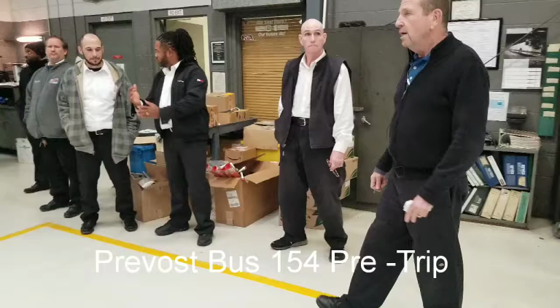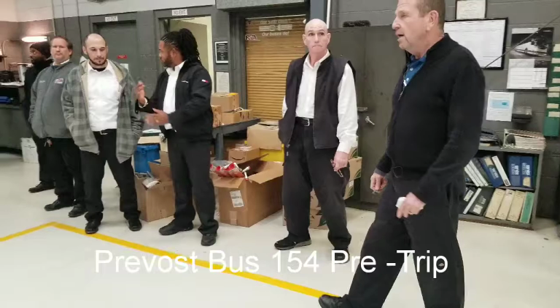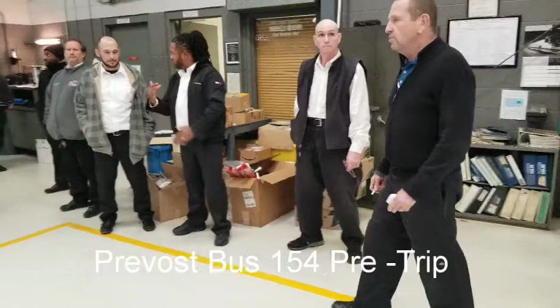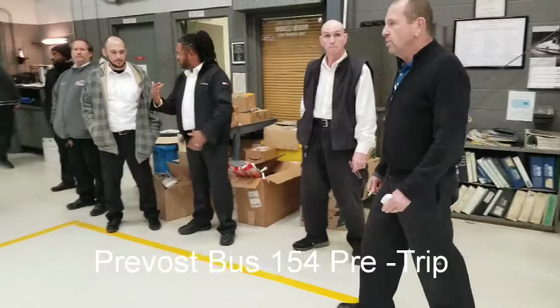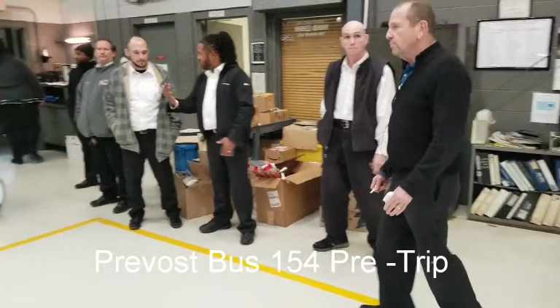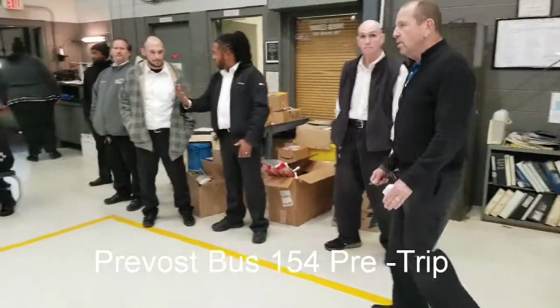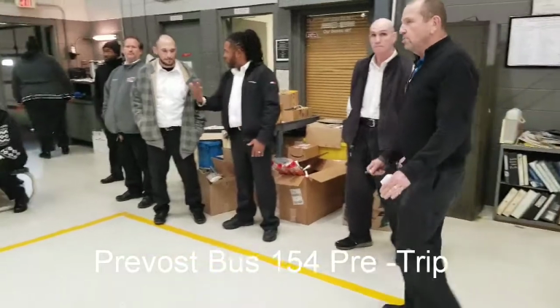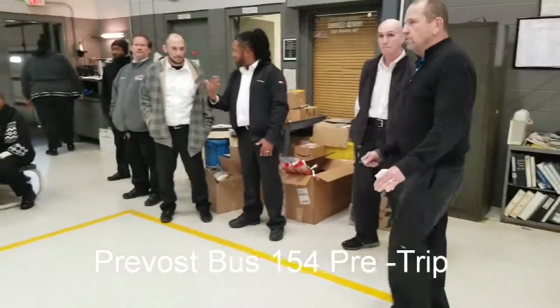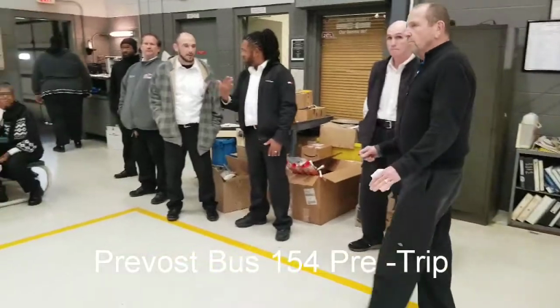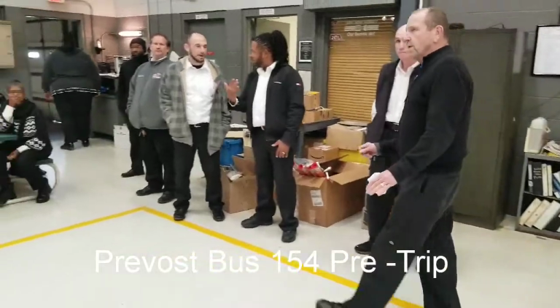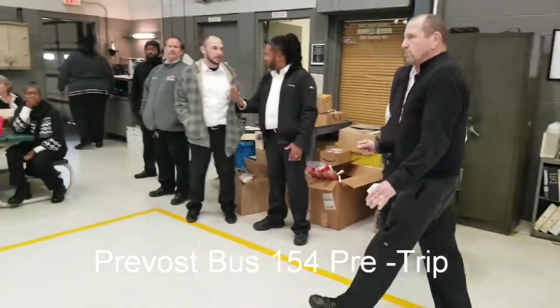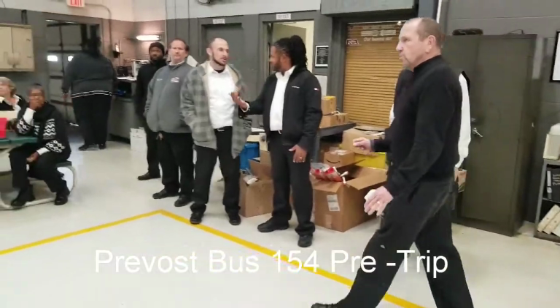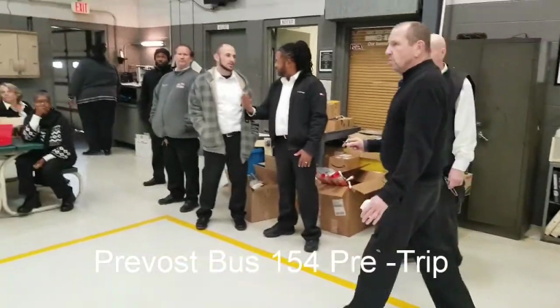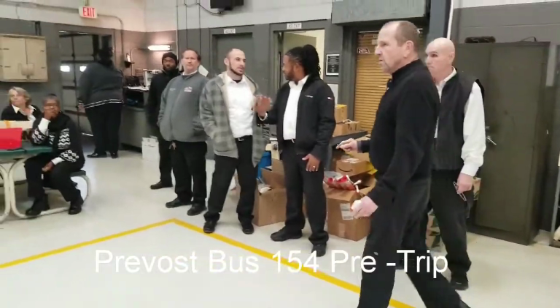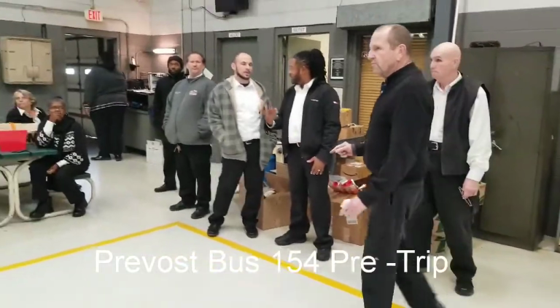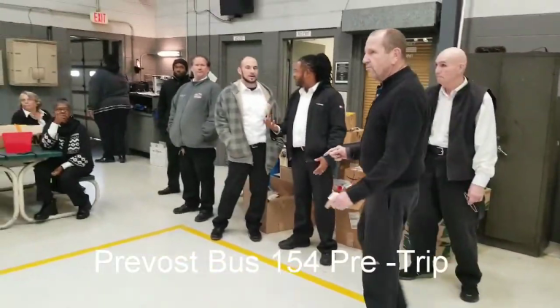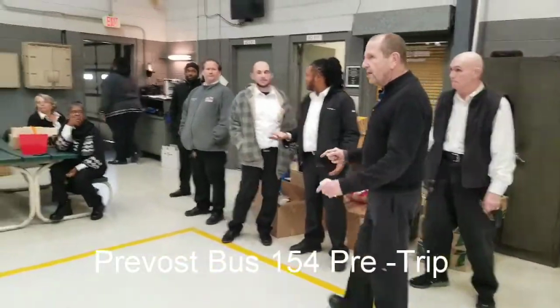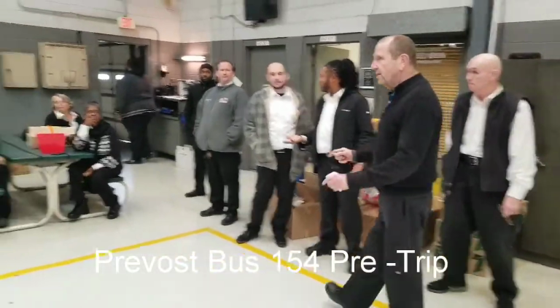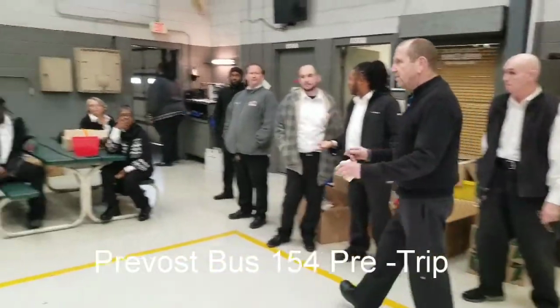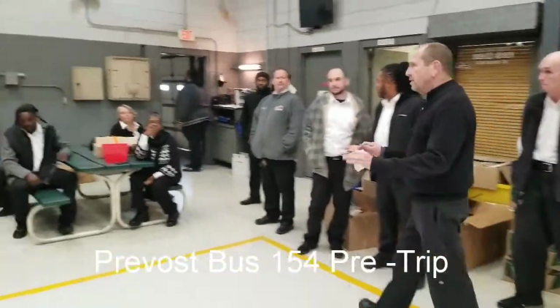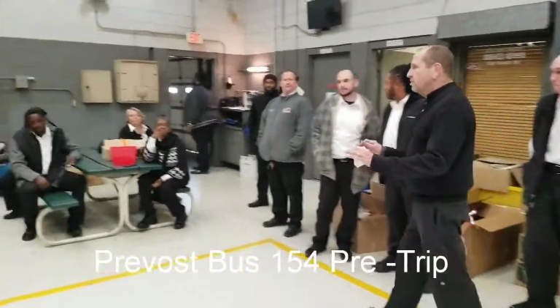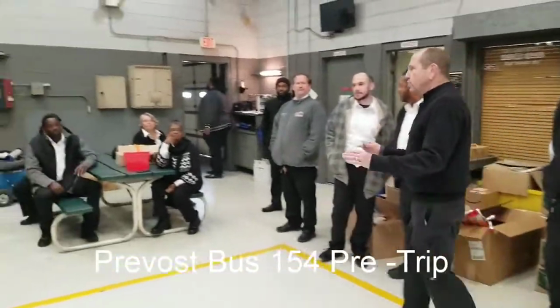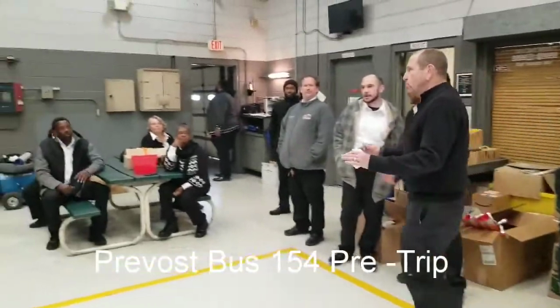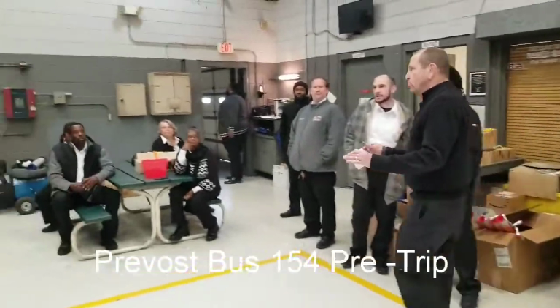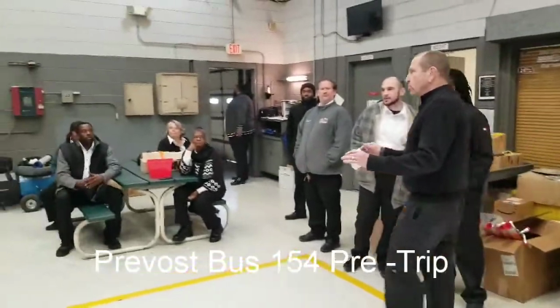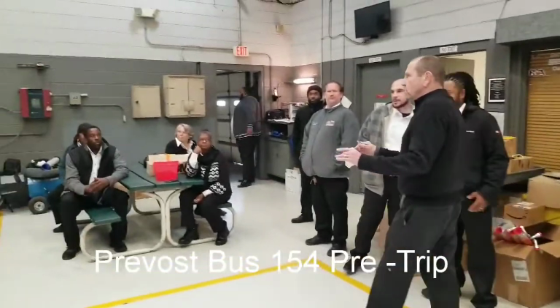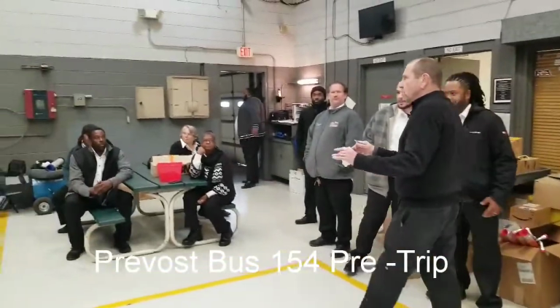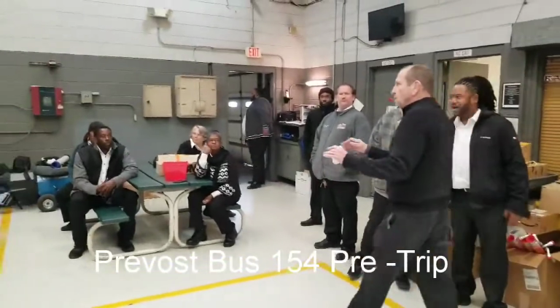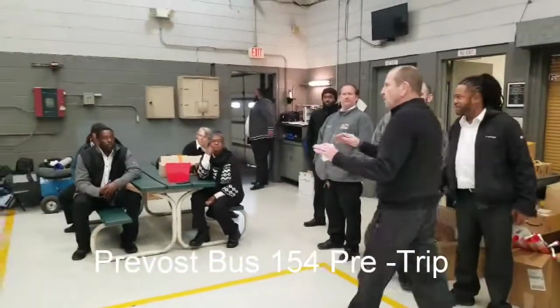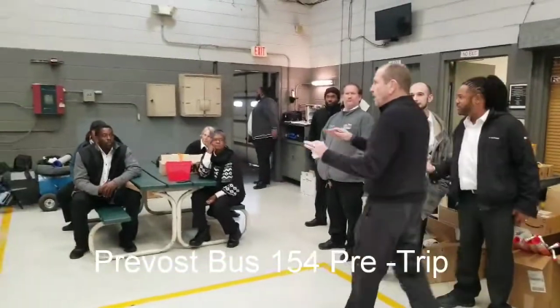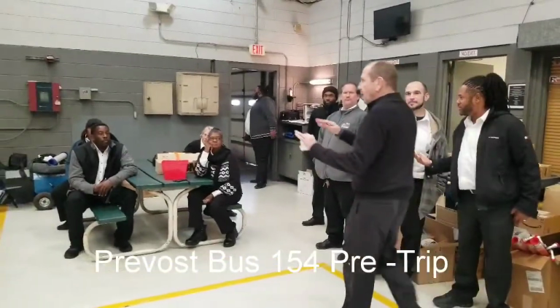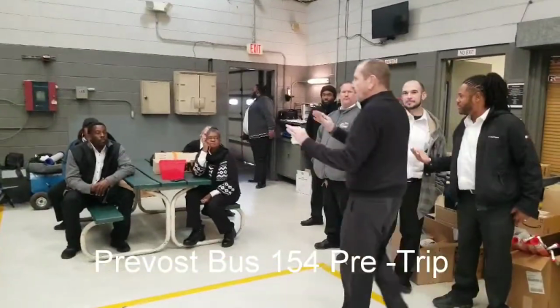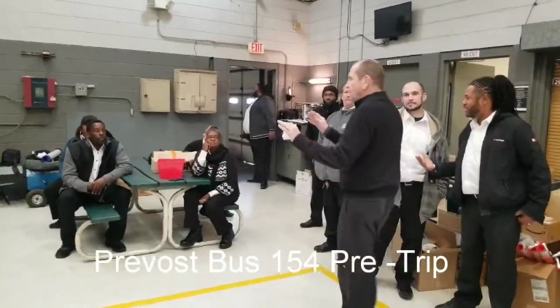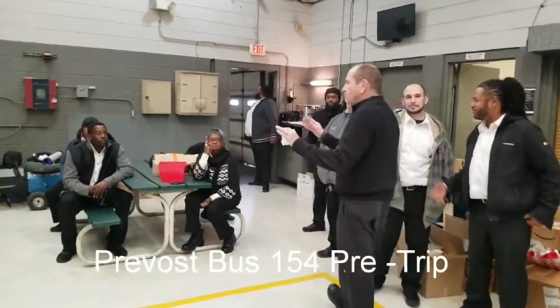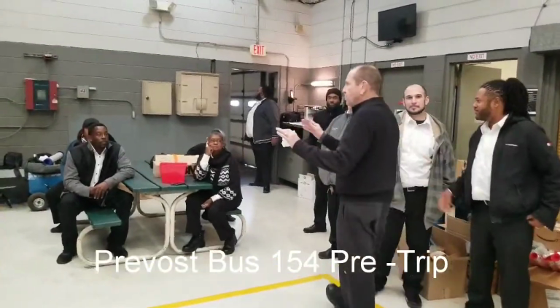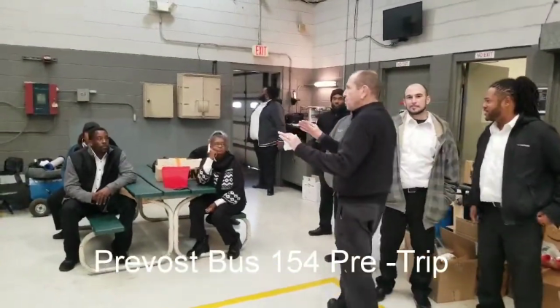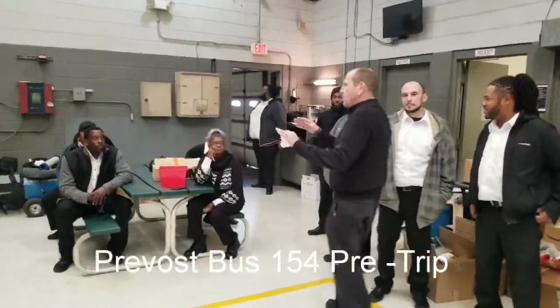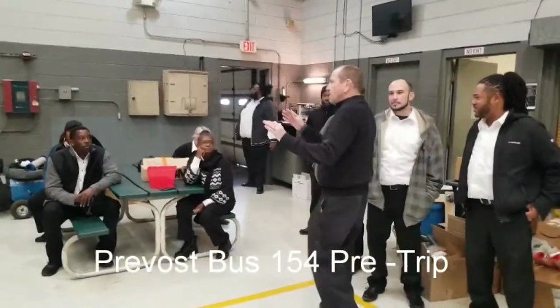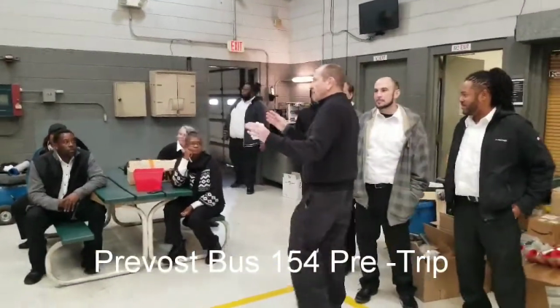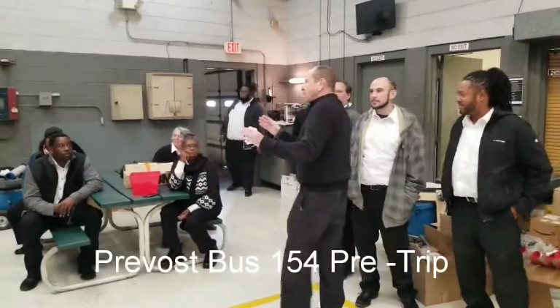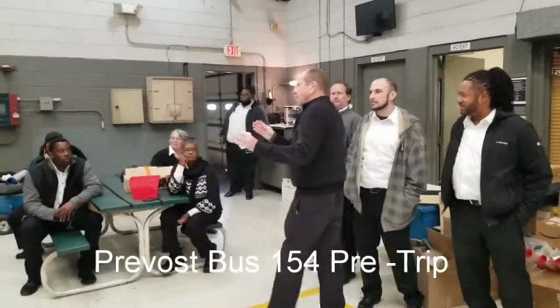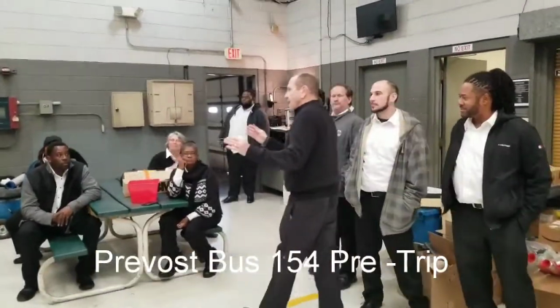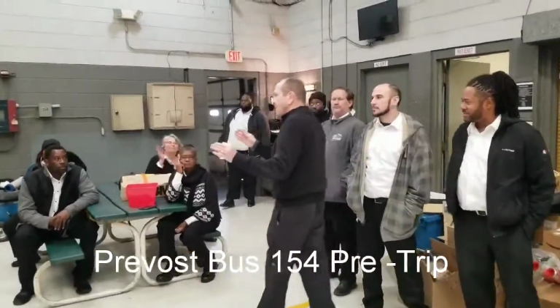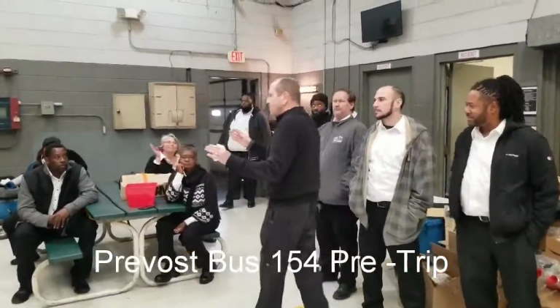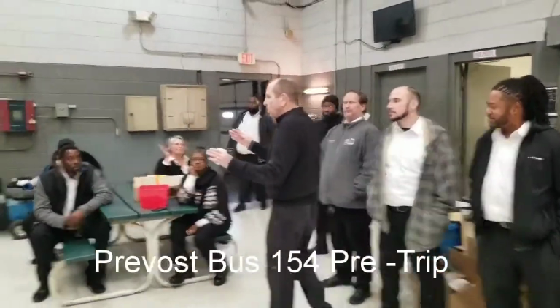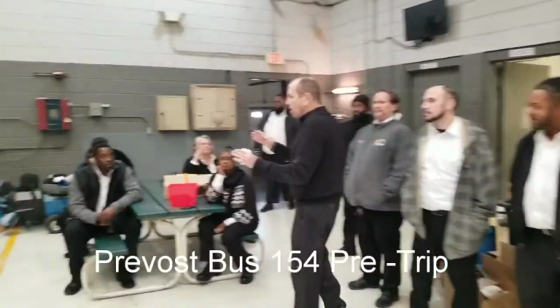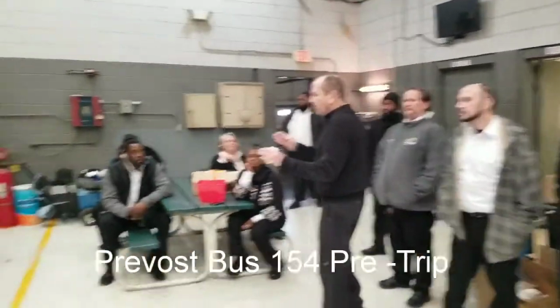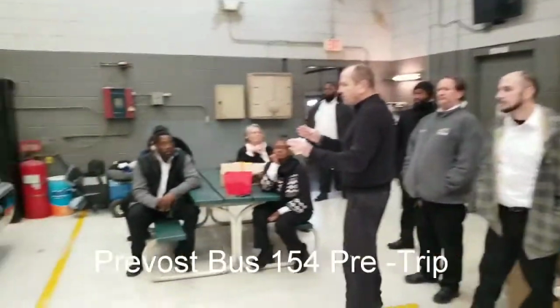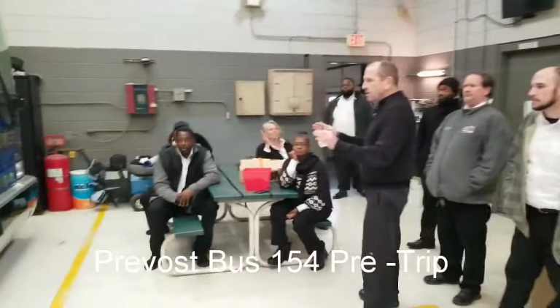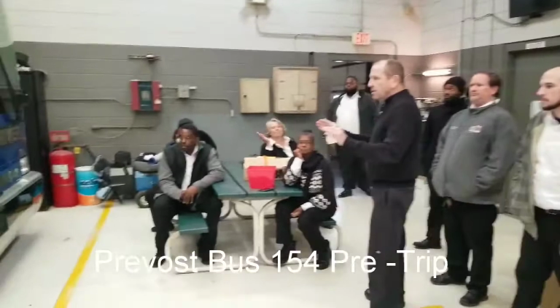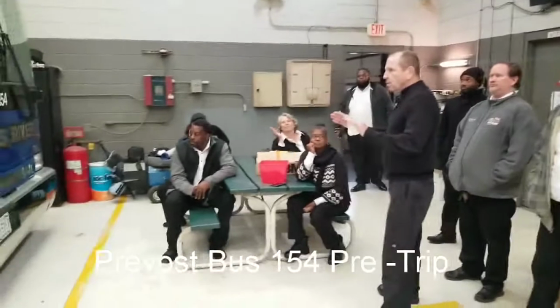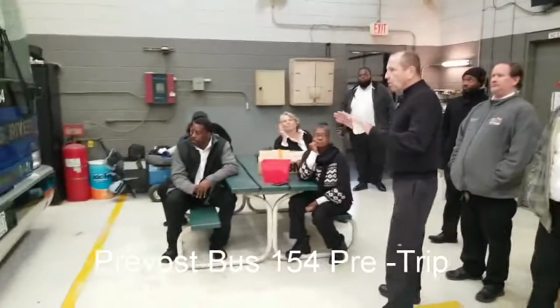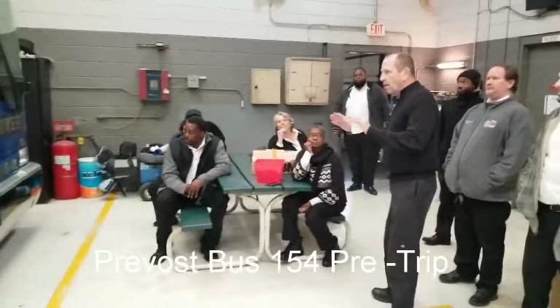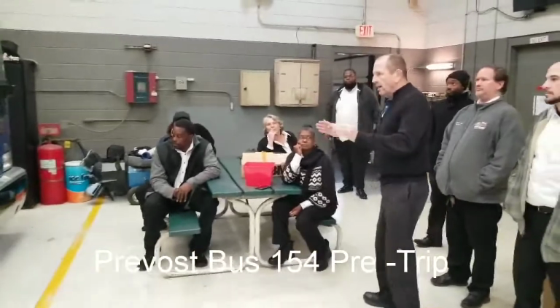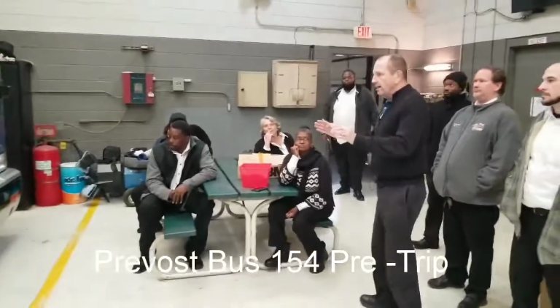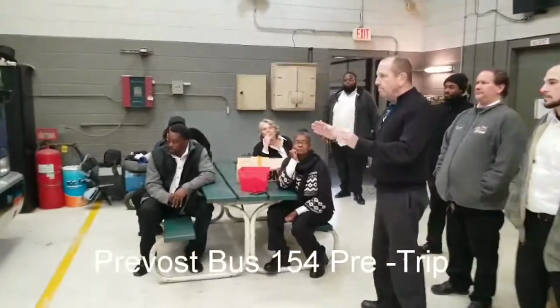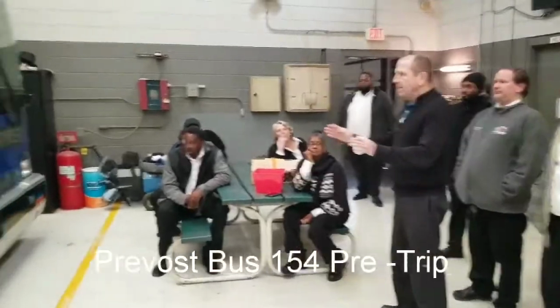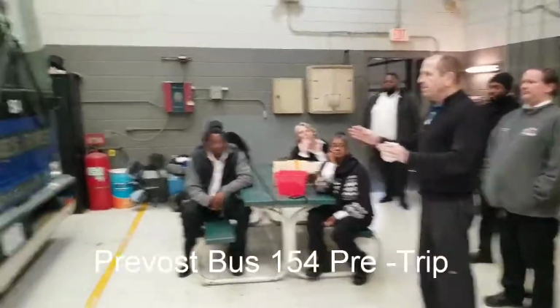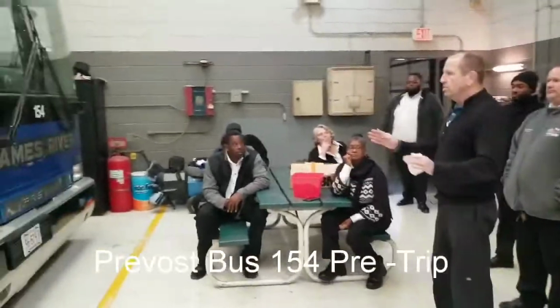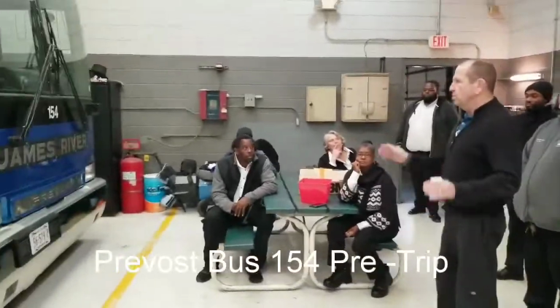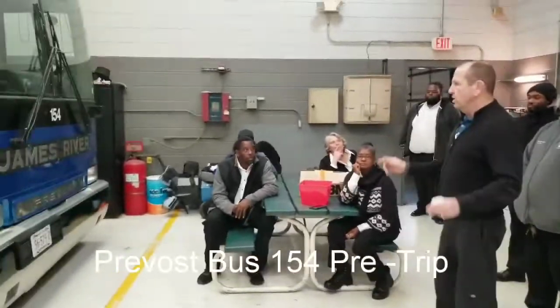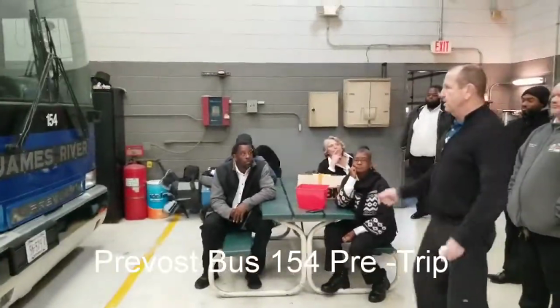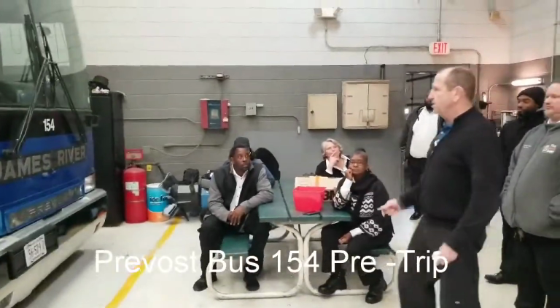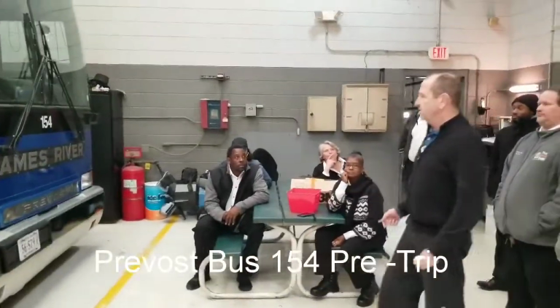As we approach the bus, we're looking for anything unusual, anything broken, anything hanging off, or any major leaks.